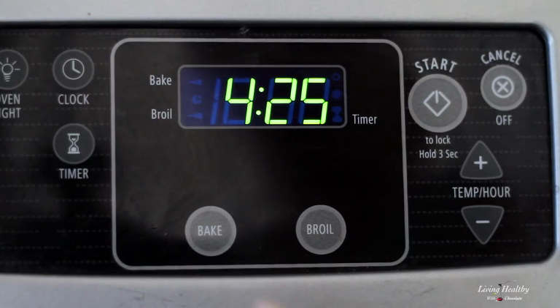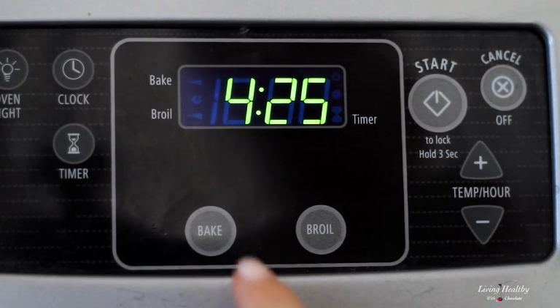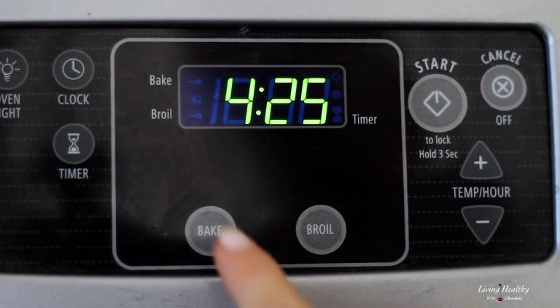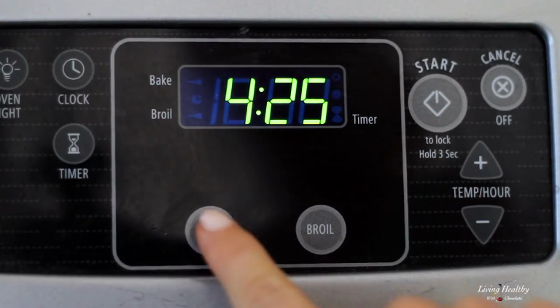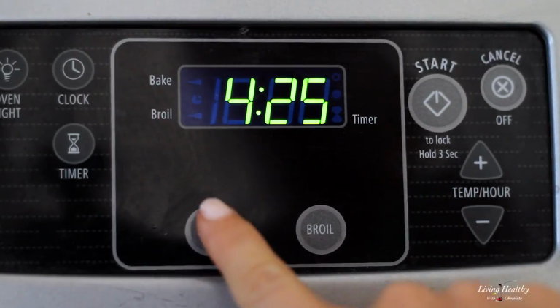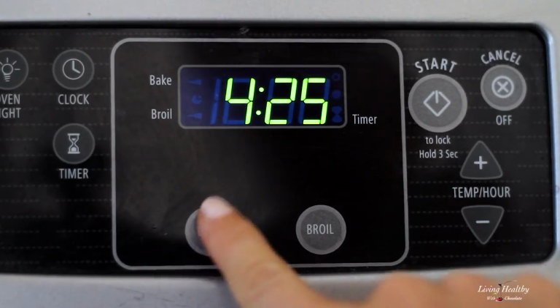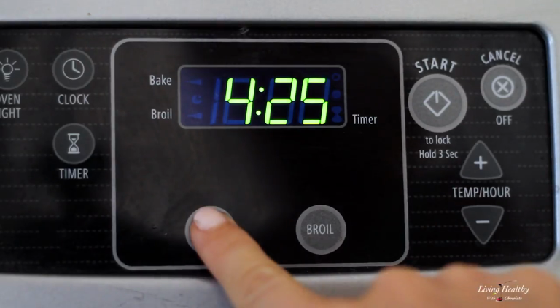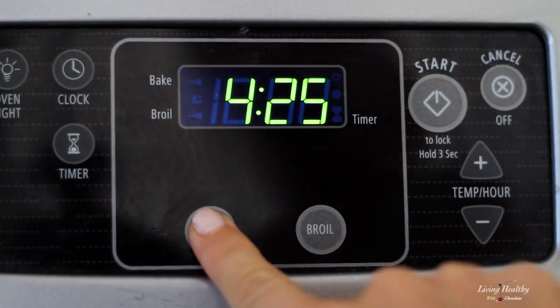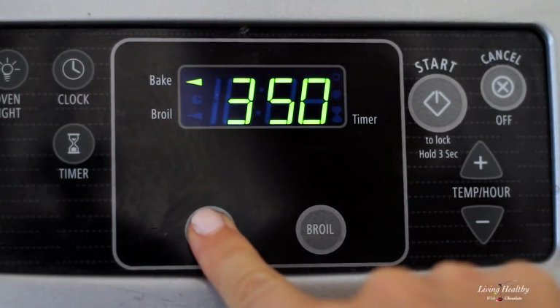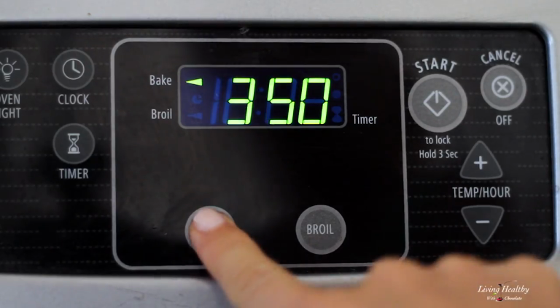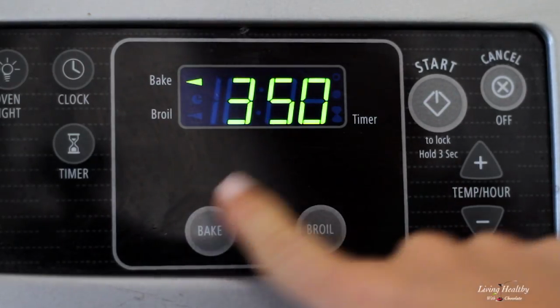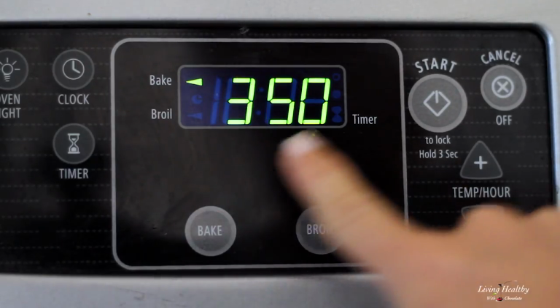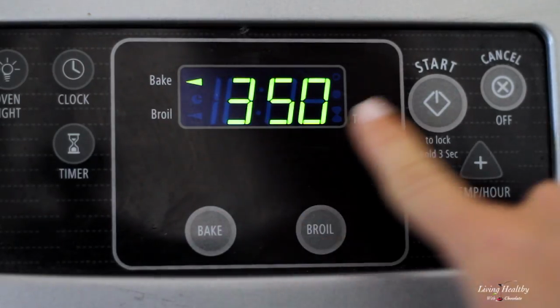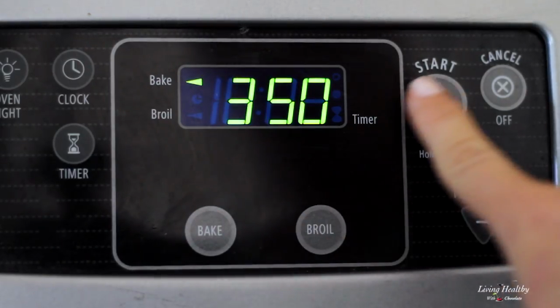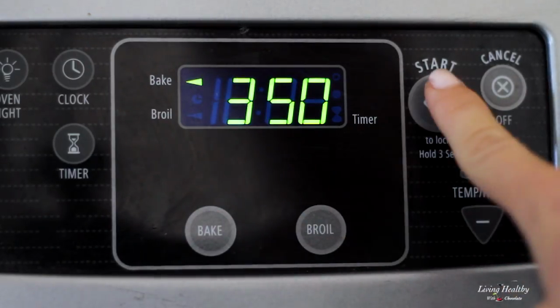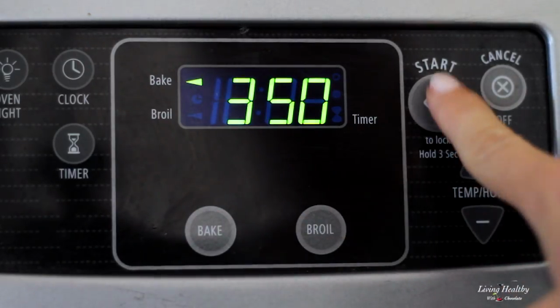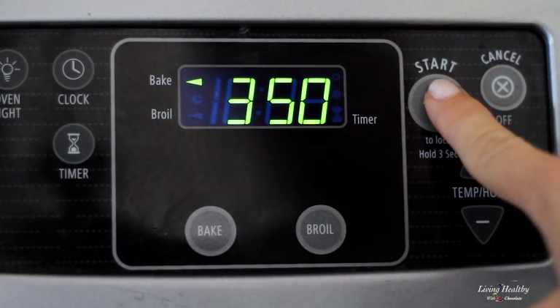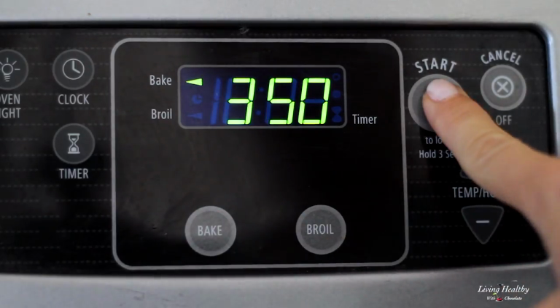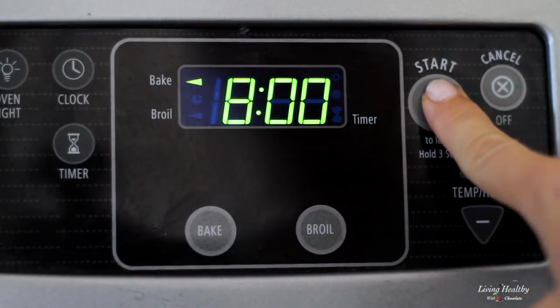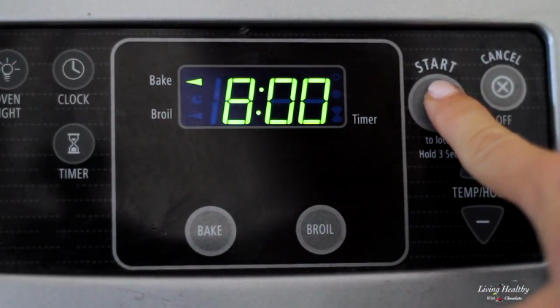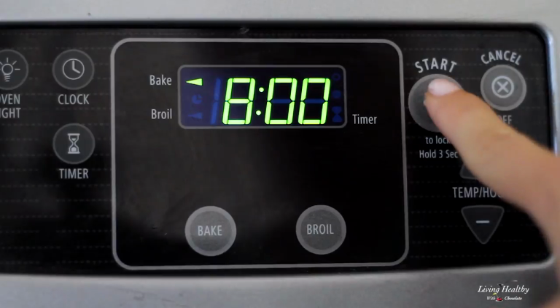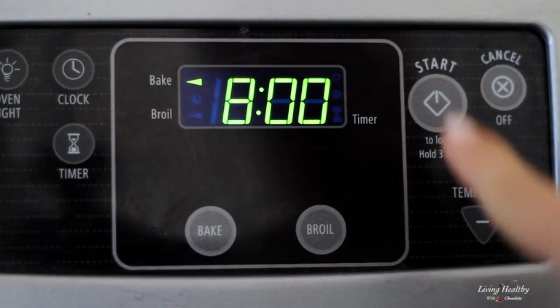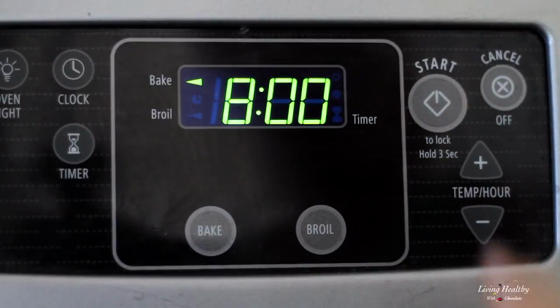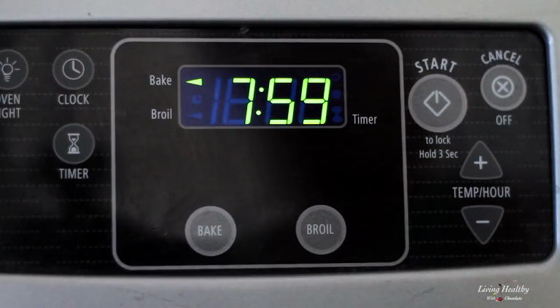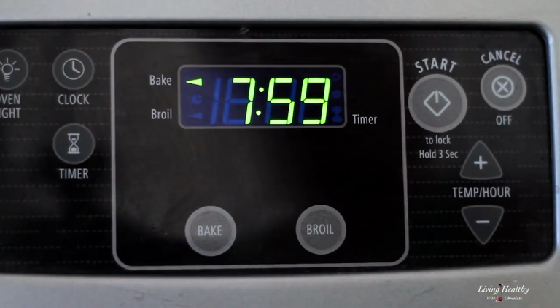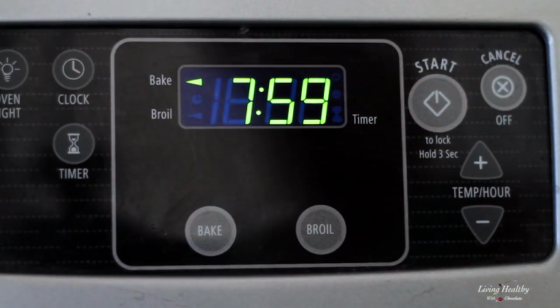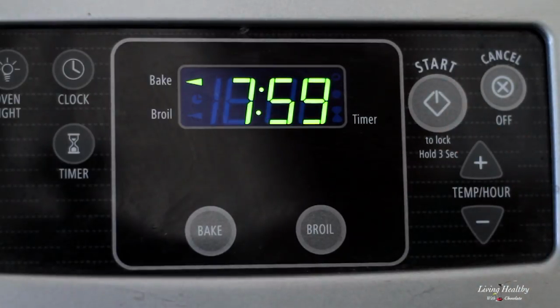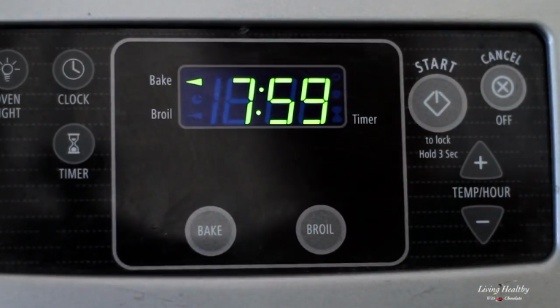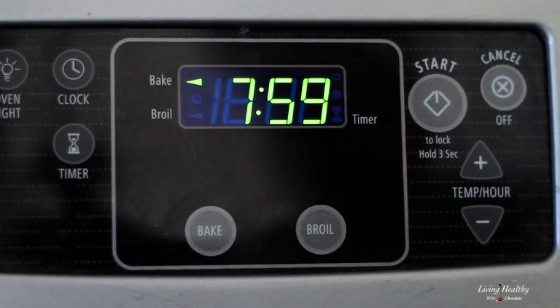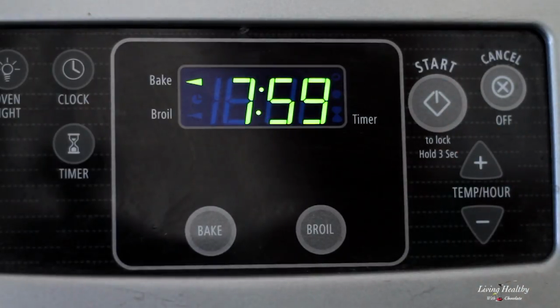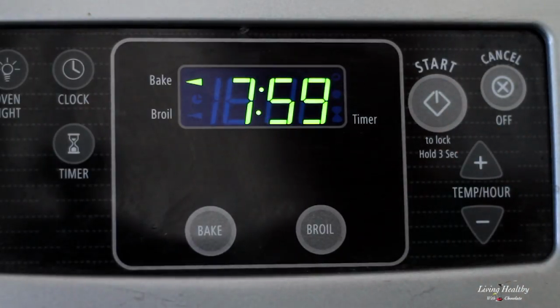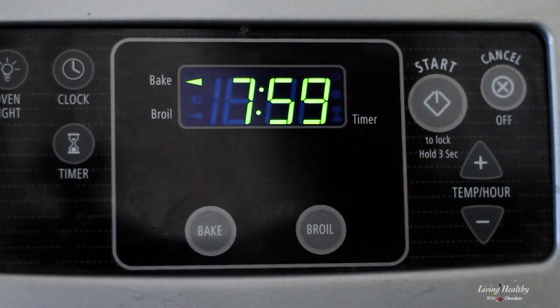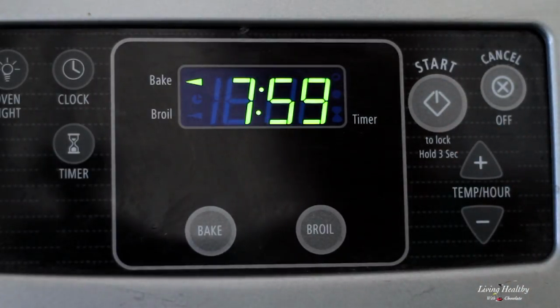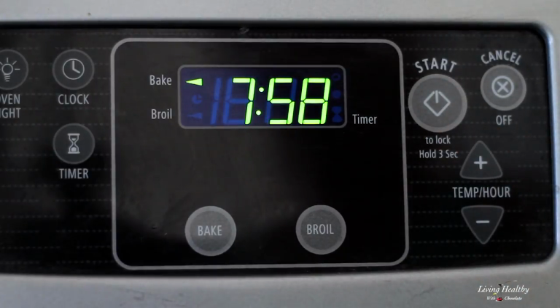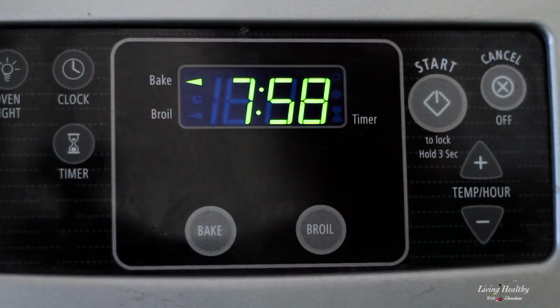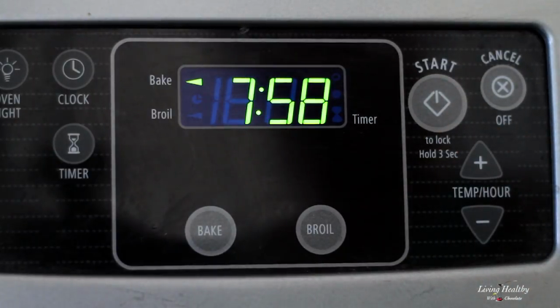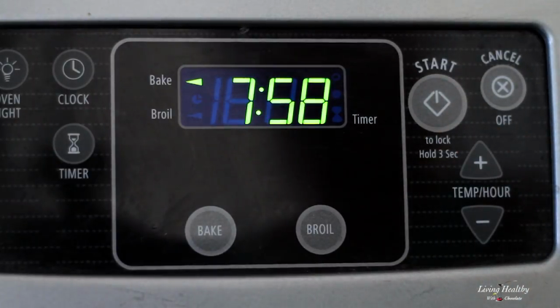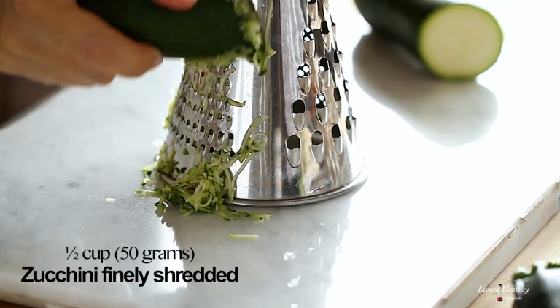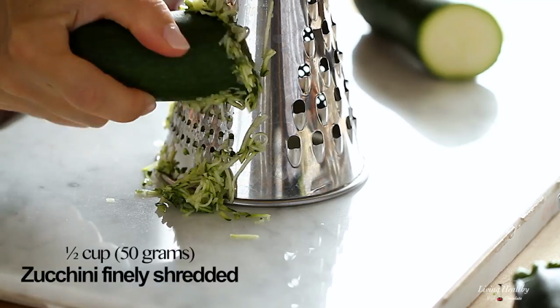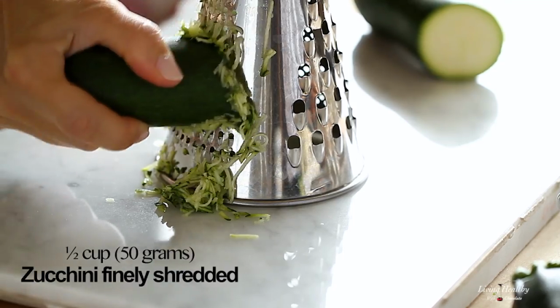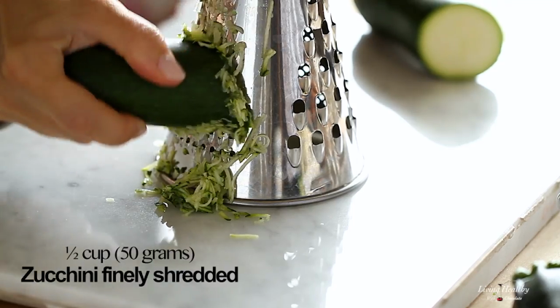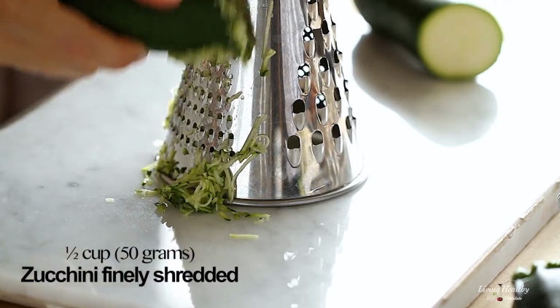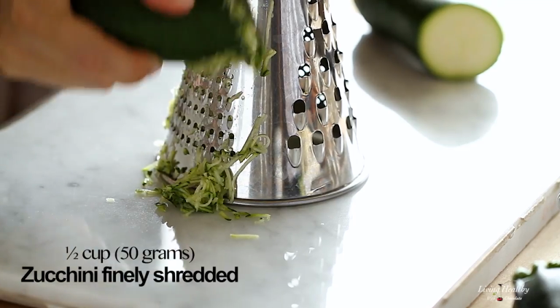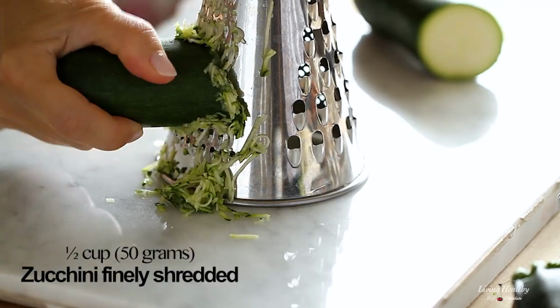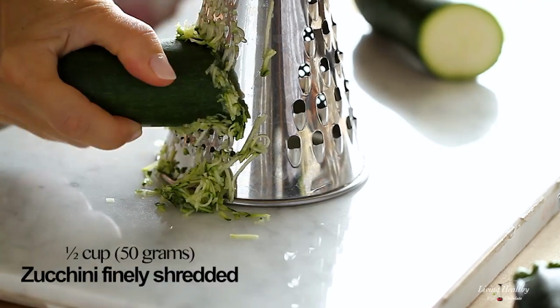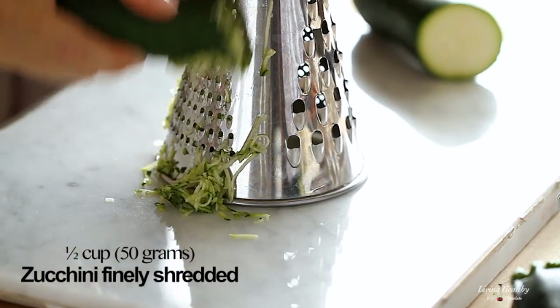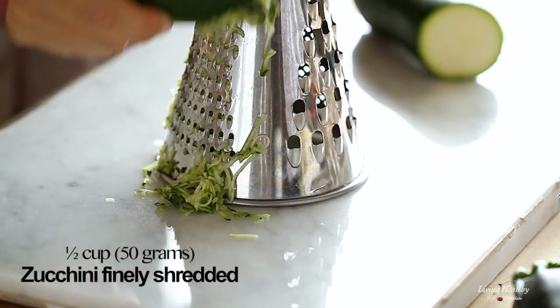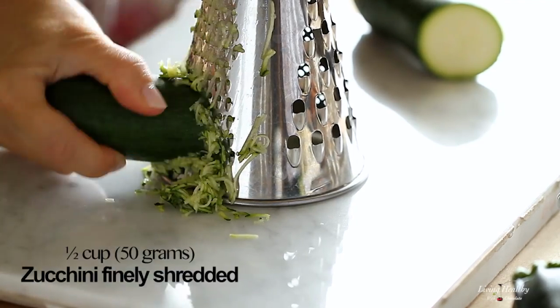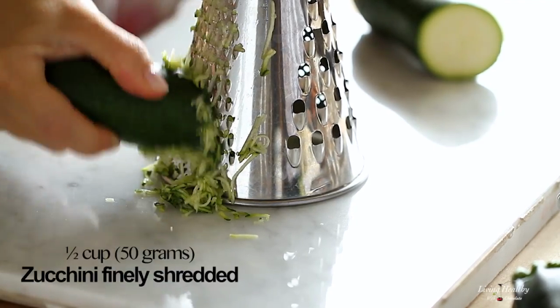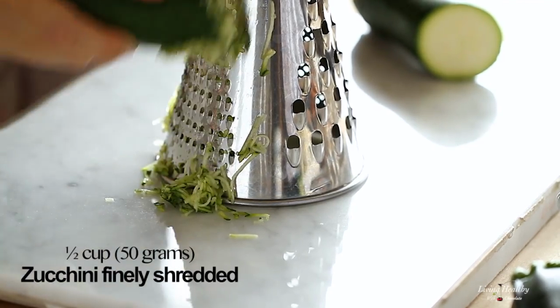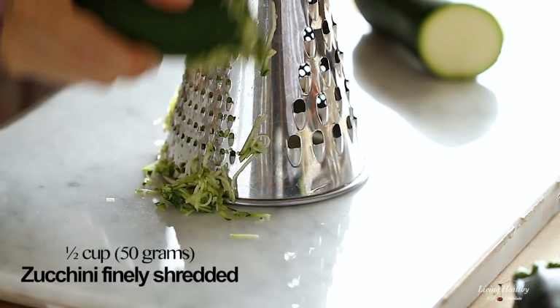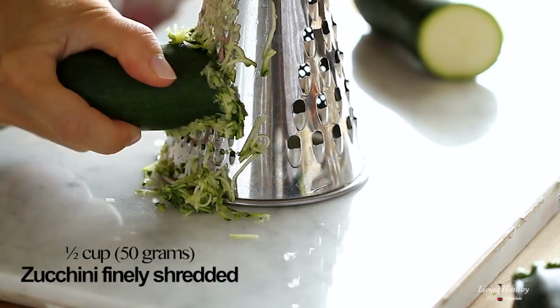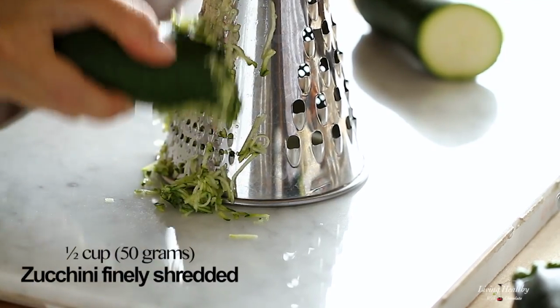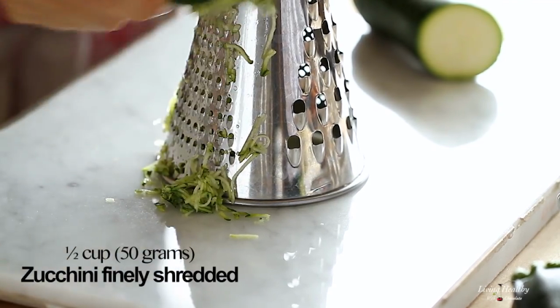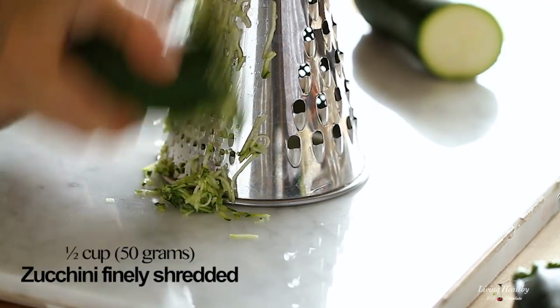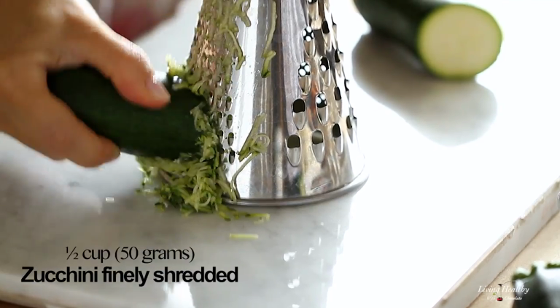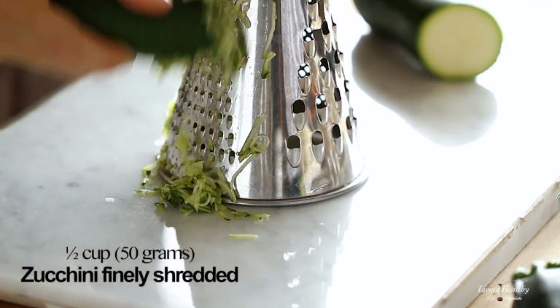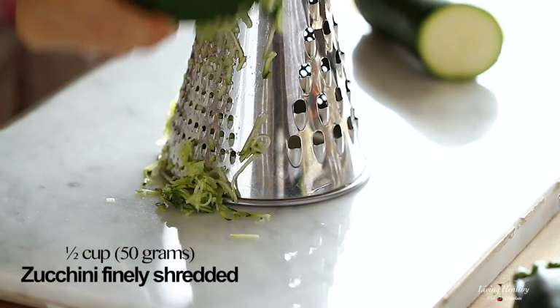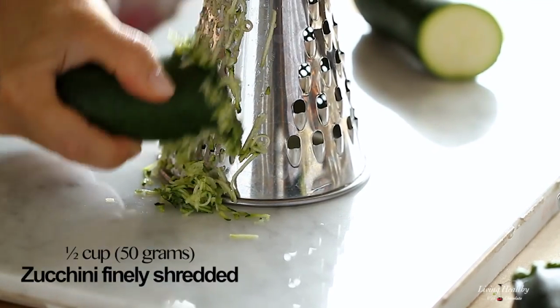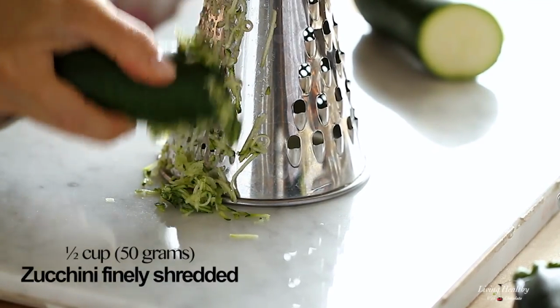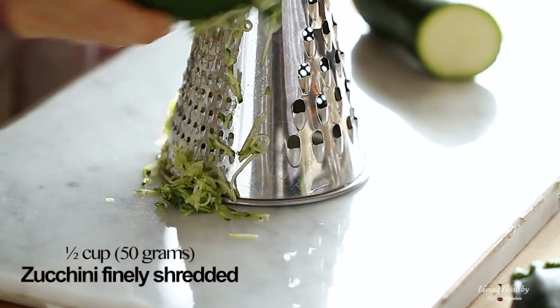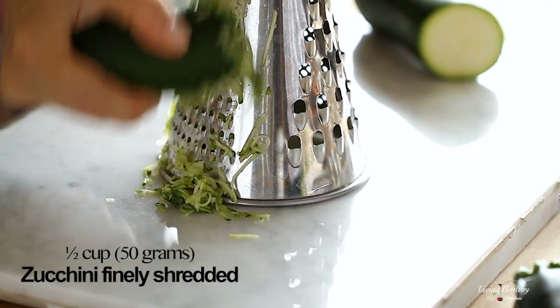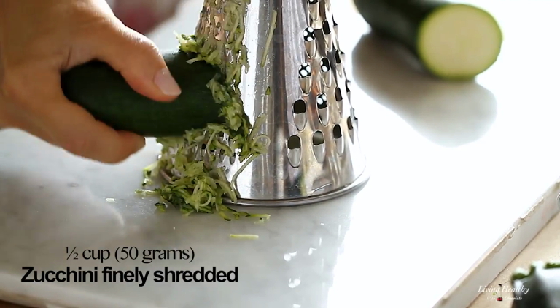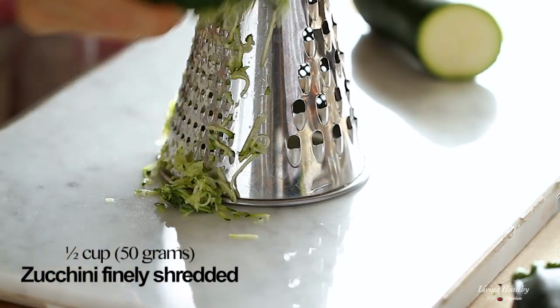Now the first thing we need to do is preheat our oven to 350 degrees and finely shred half a zucchini.